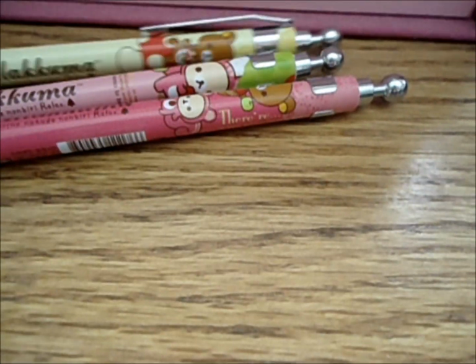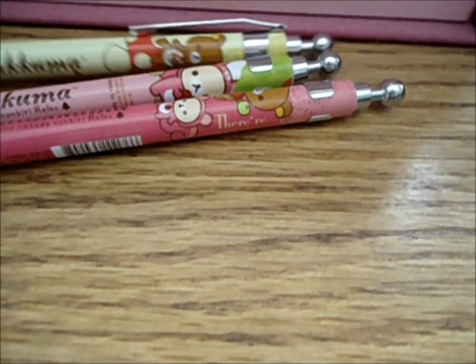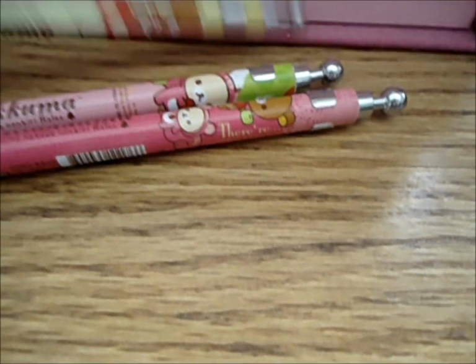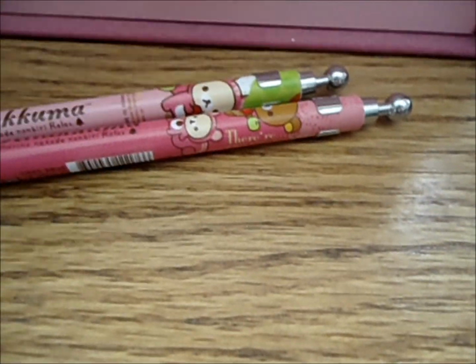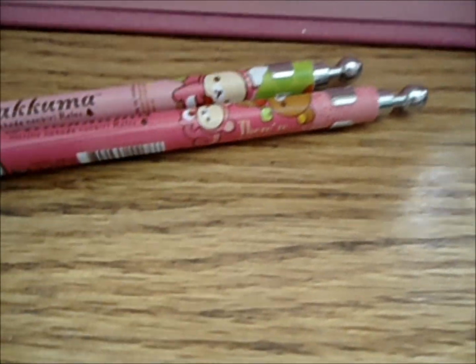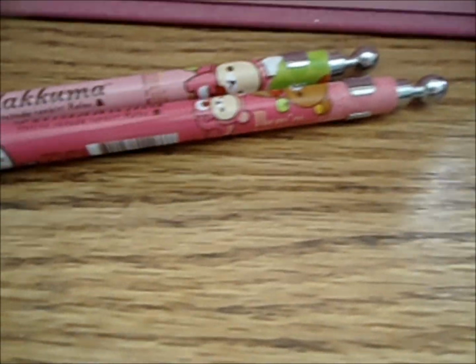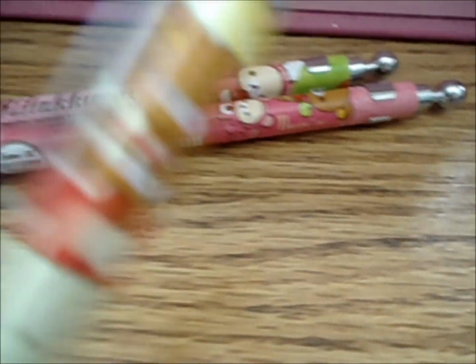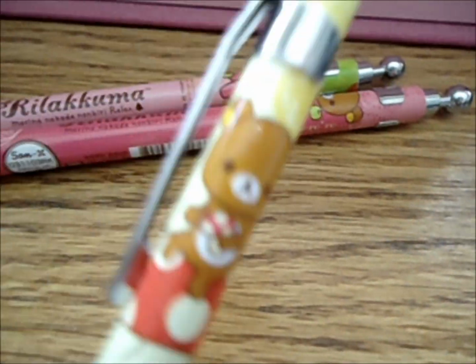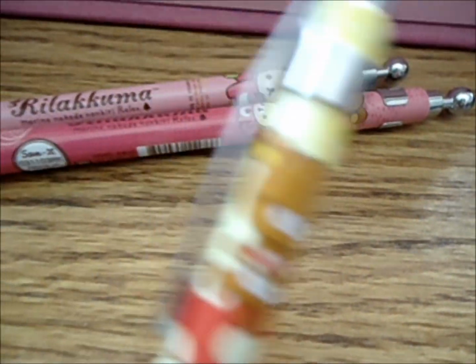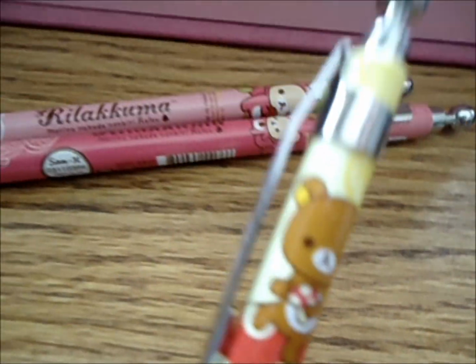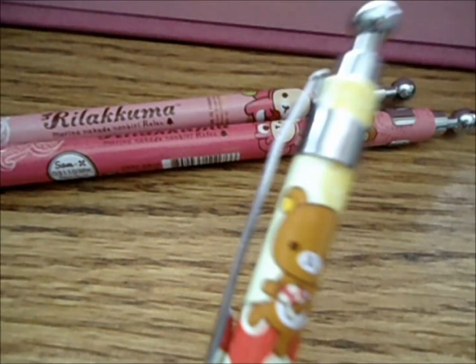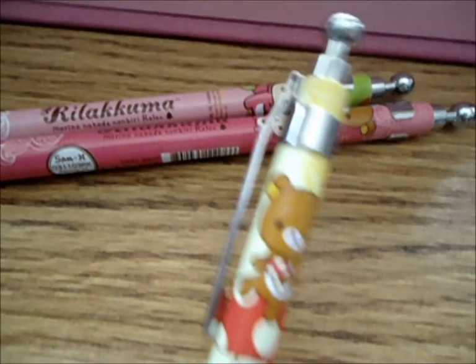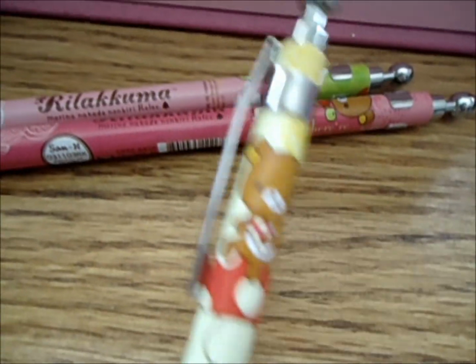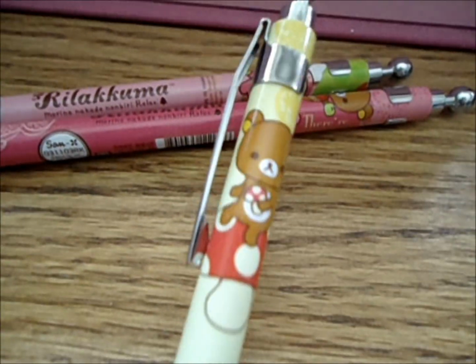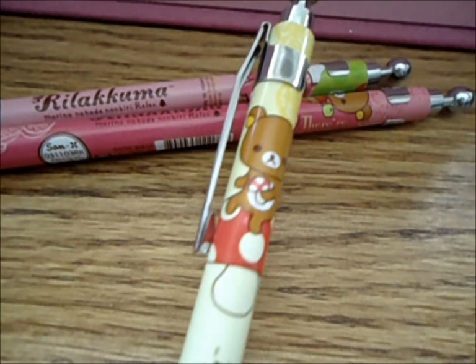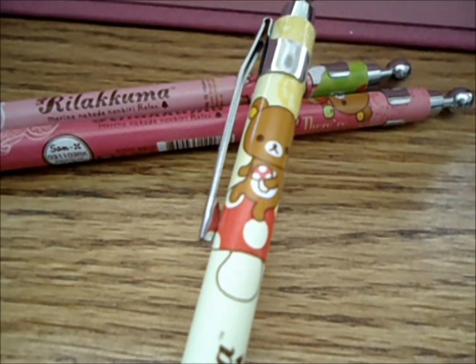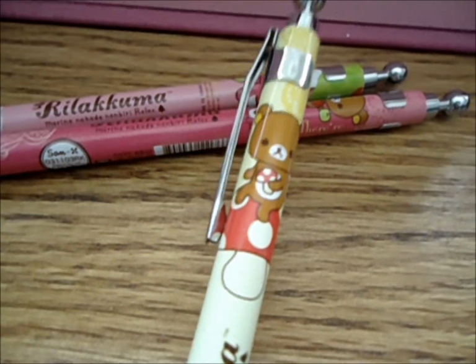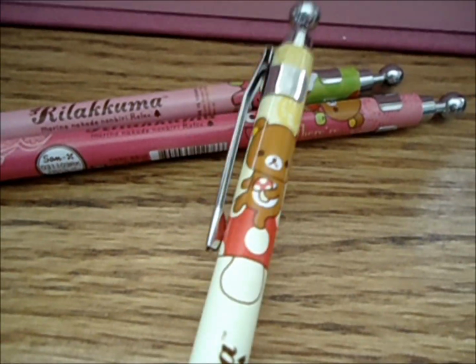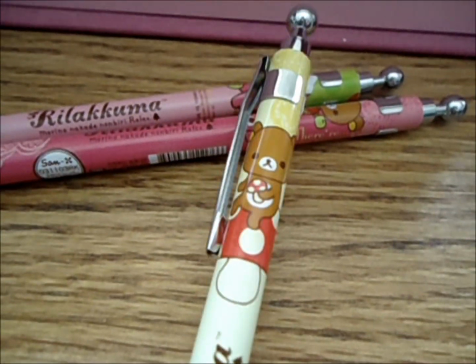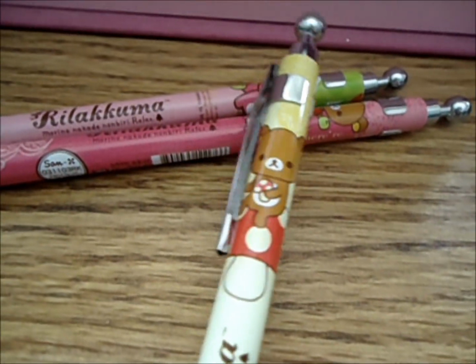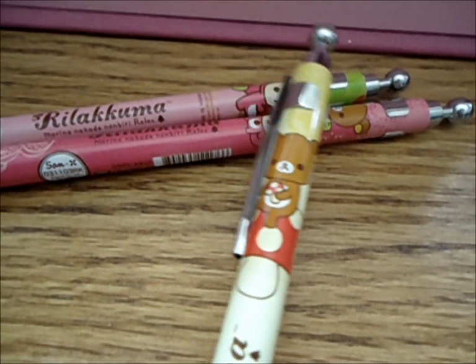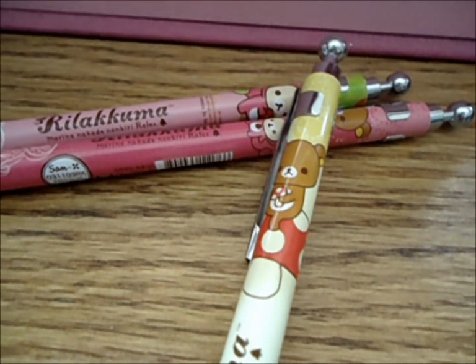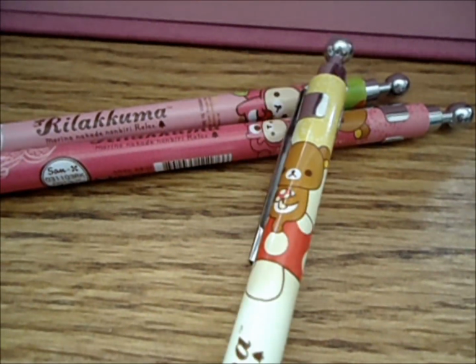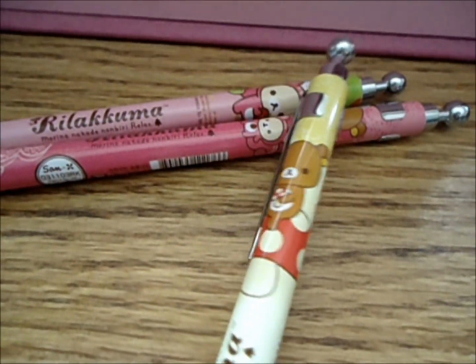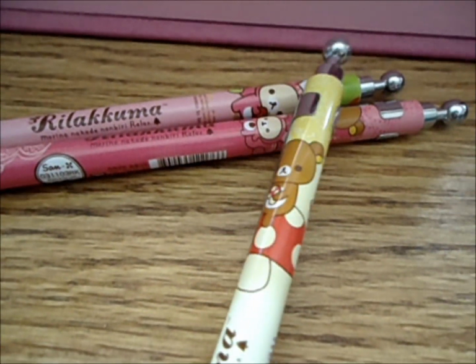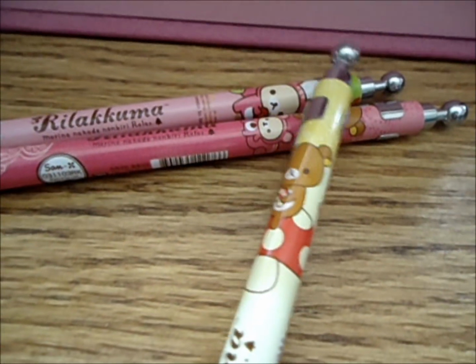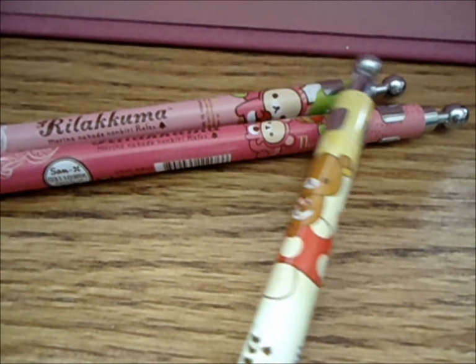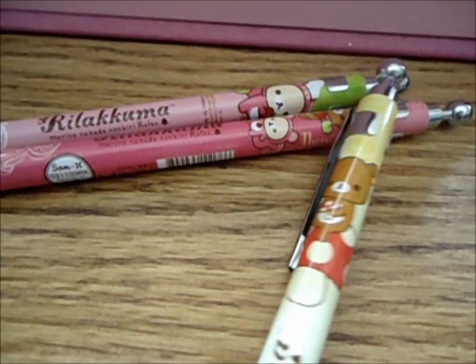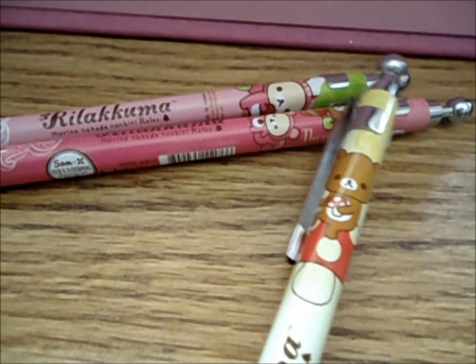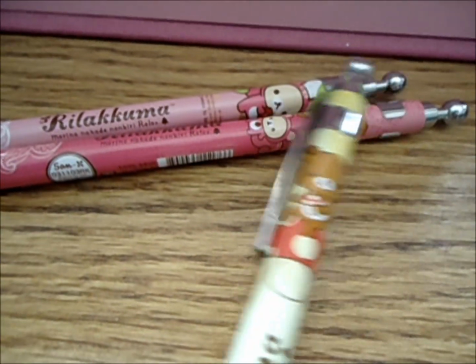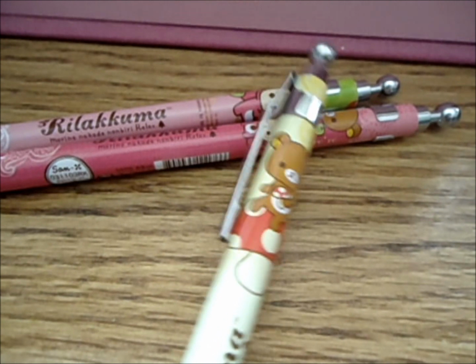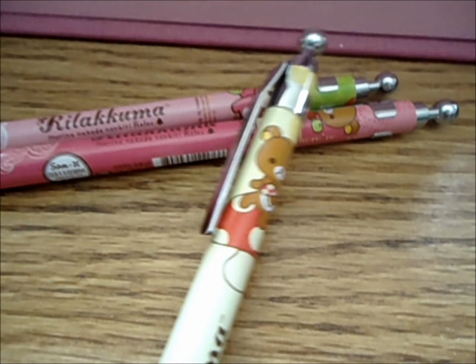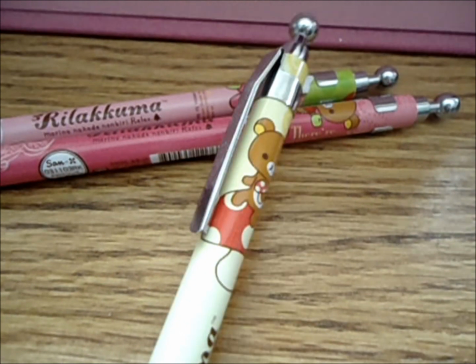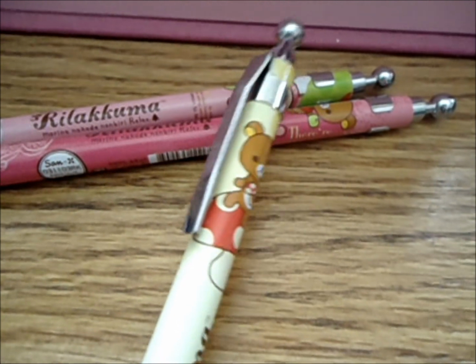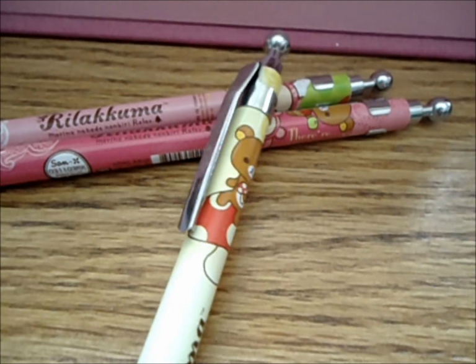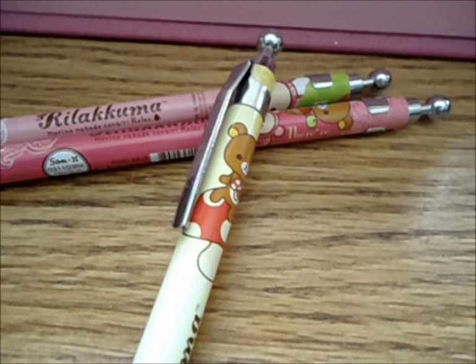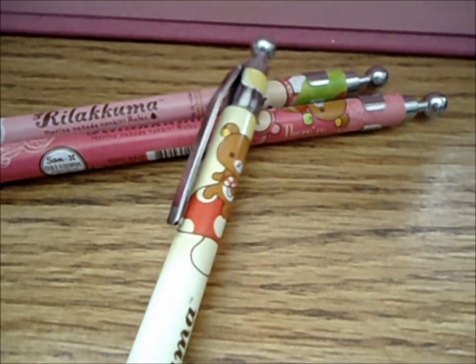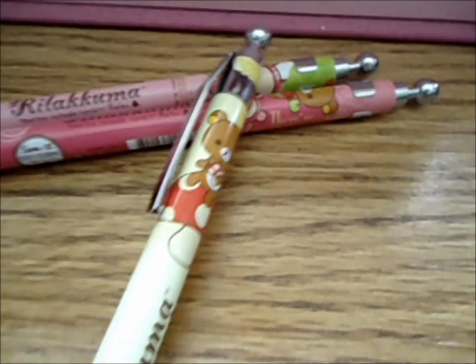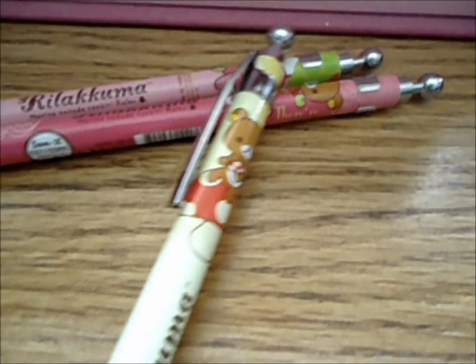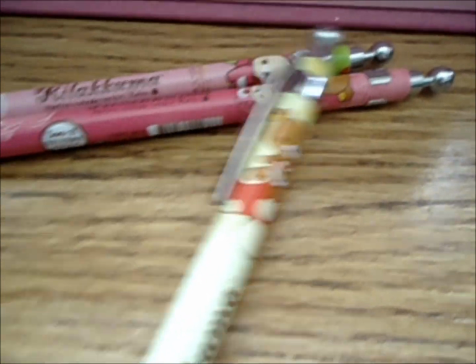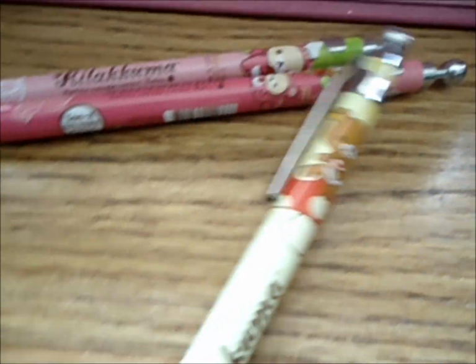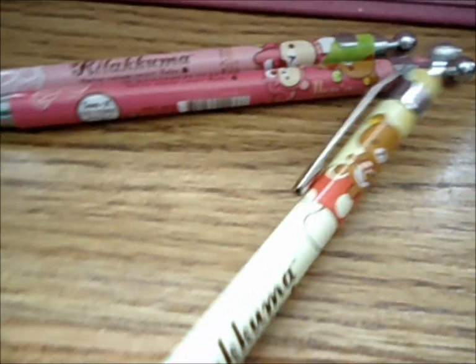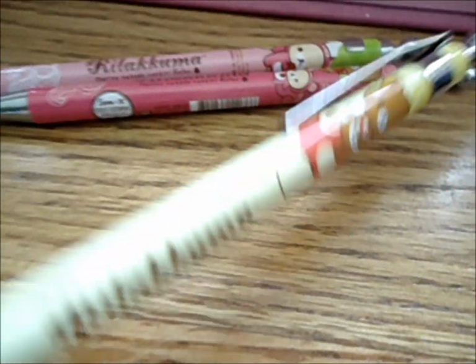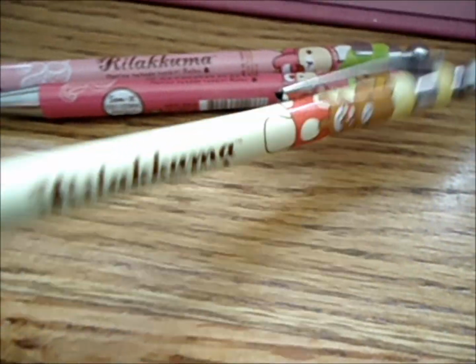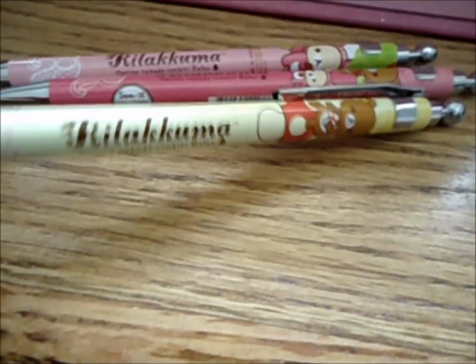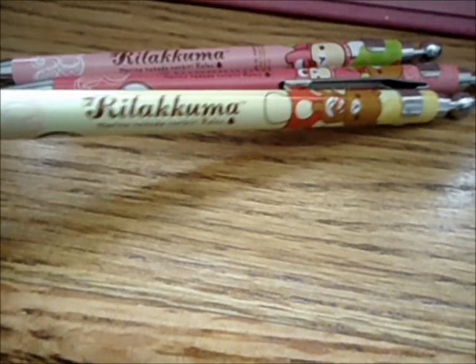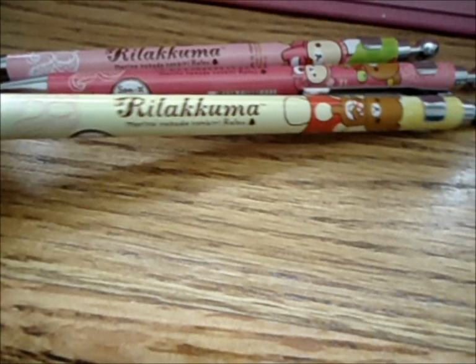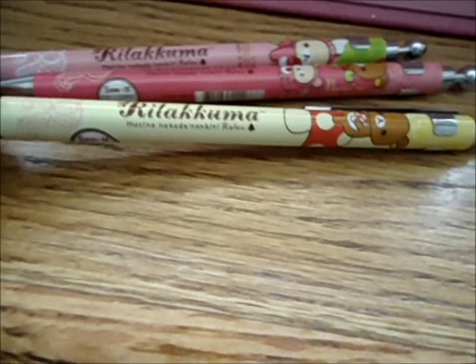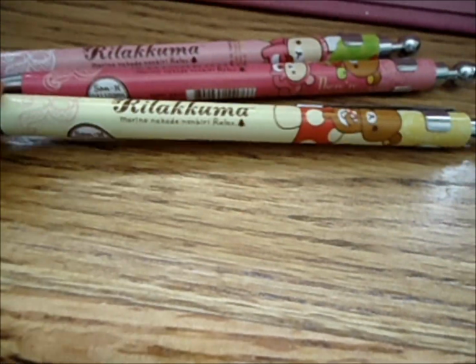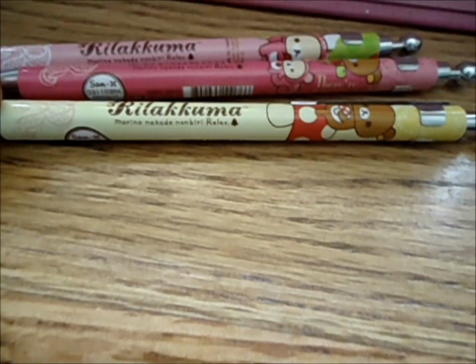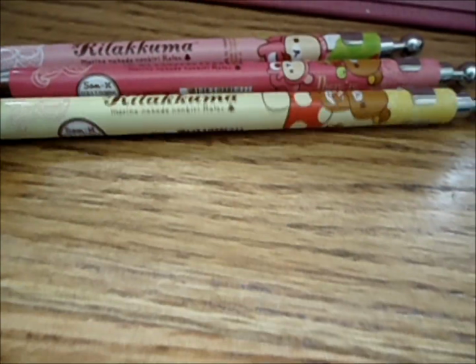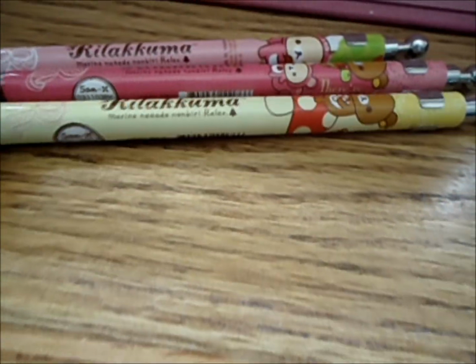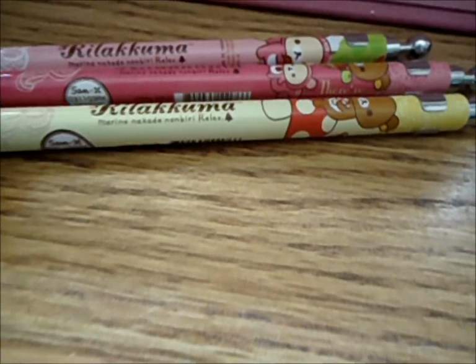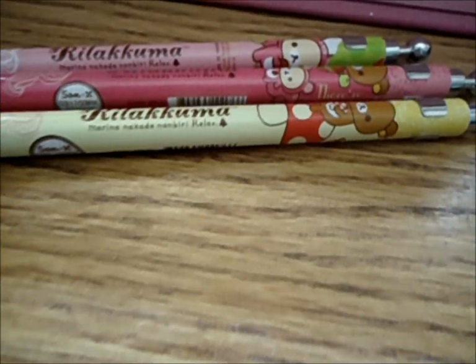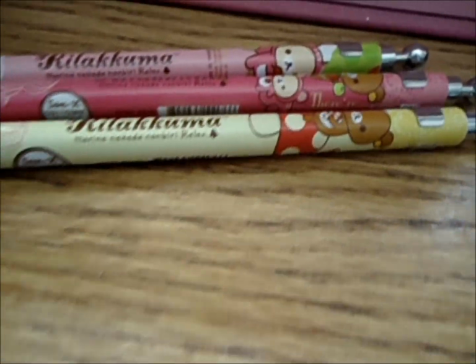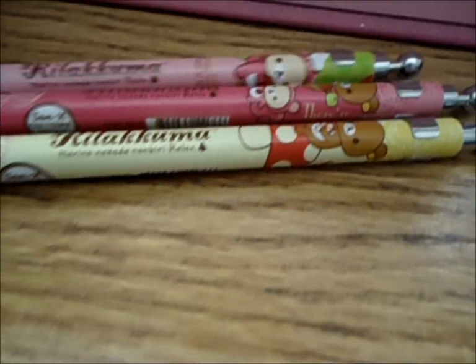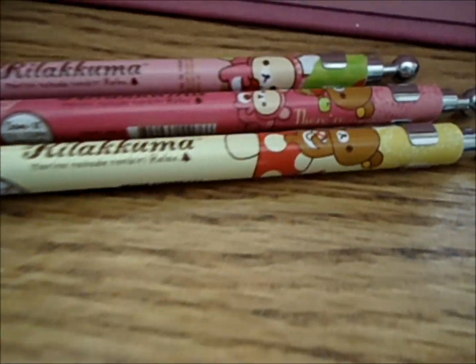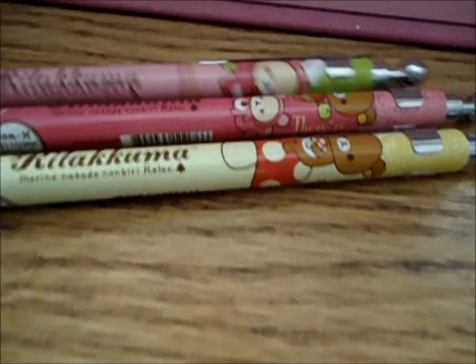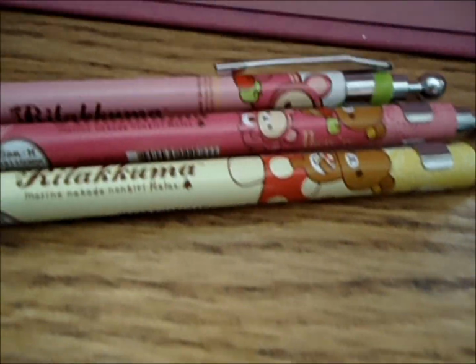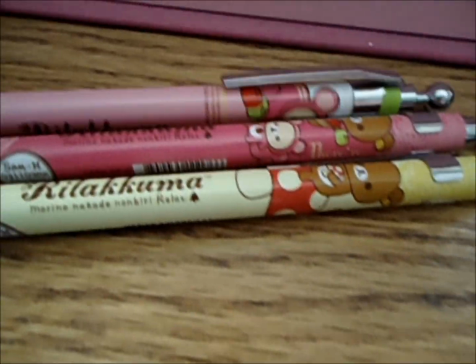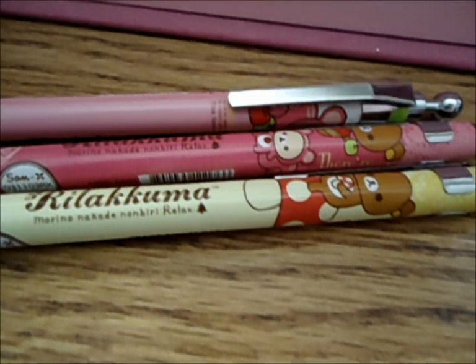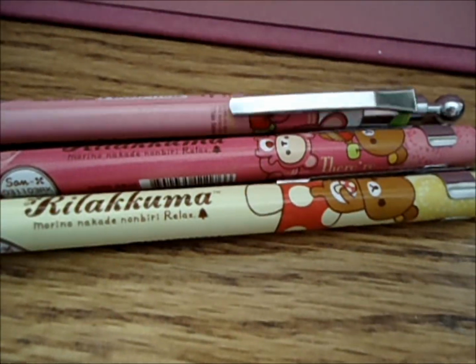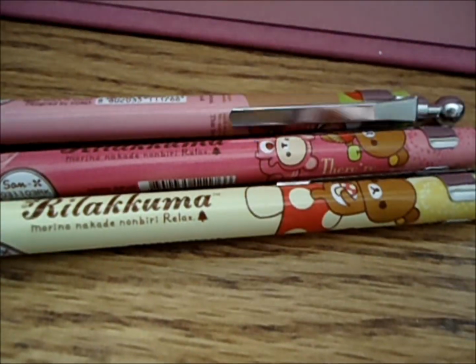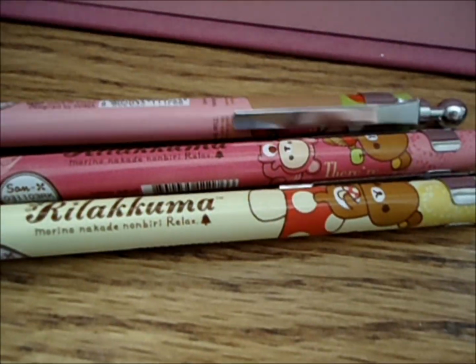And here is Rilakkuma sitting on a mushroom, holding a mushroom. So here are those three.